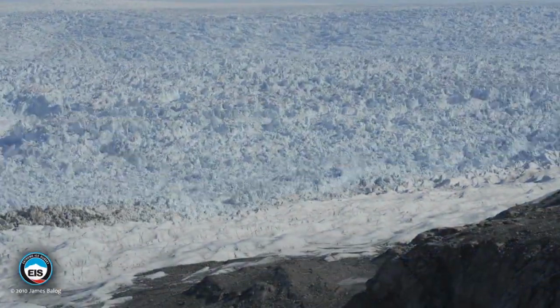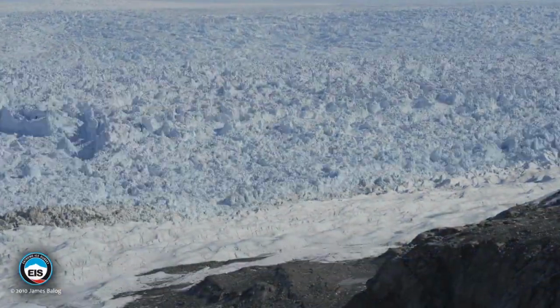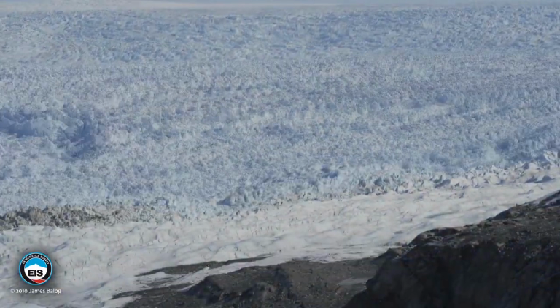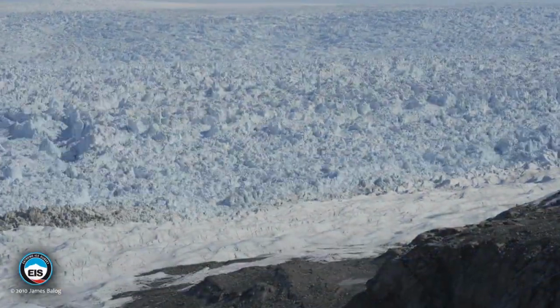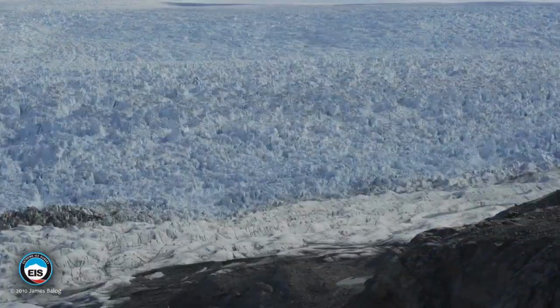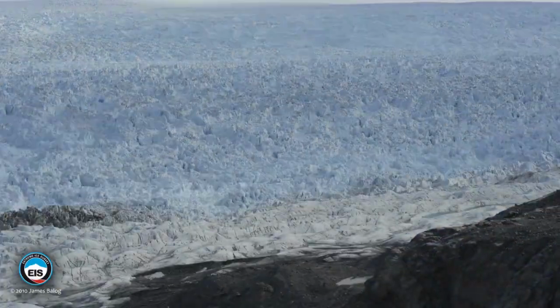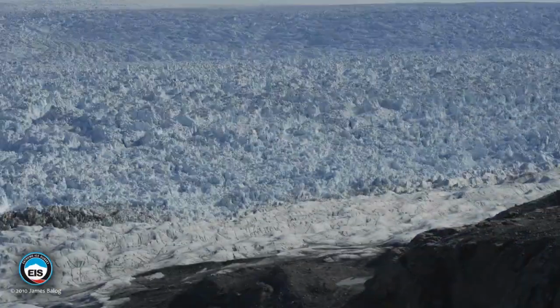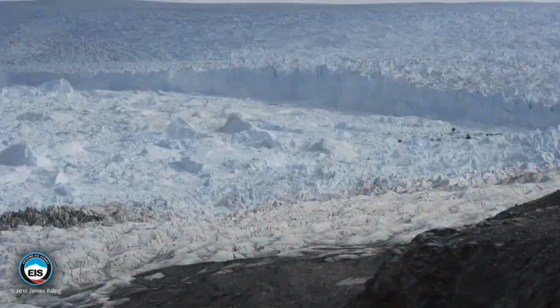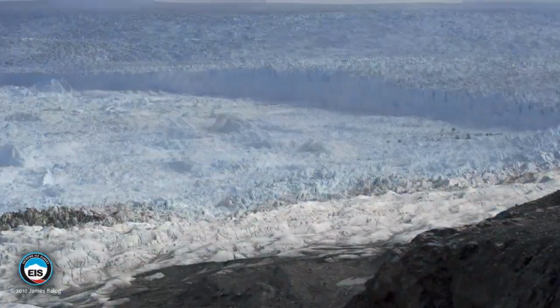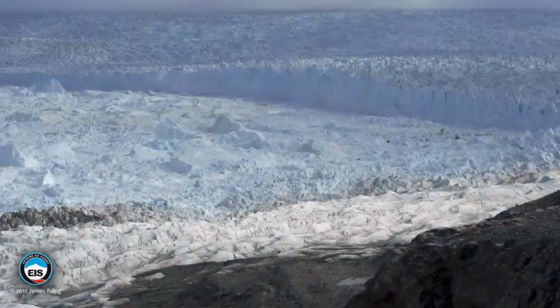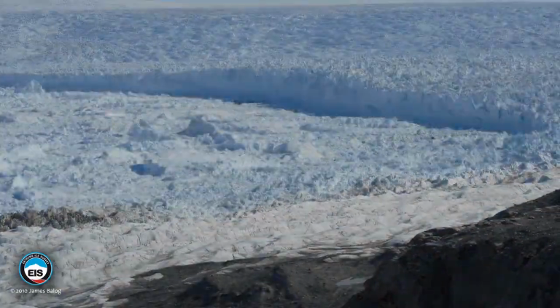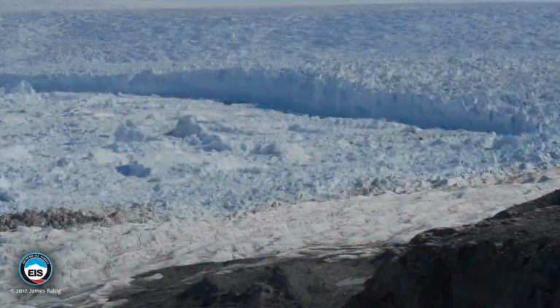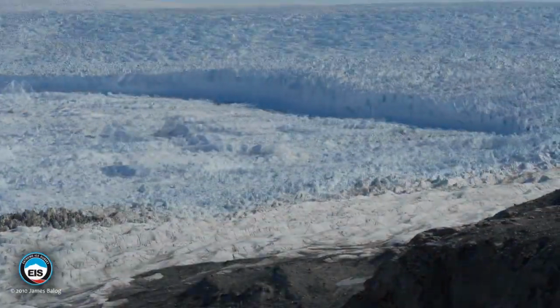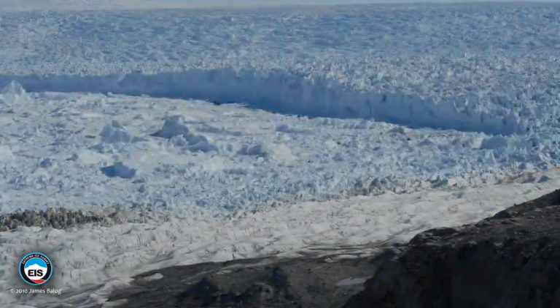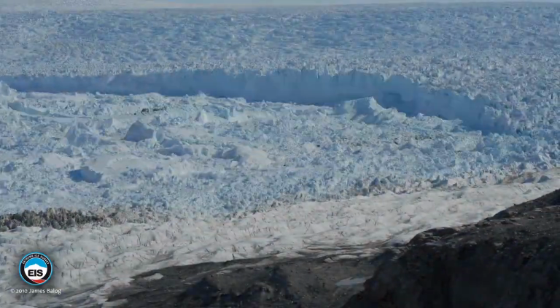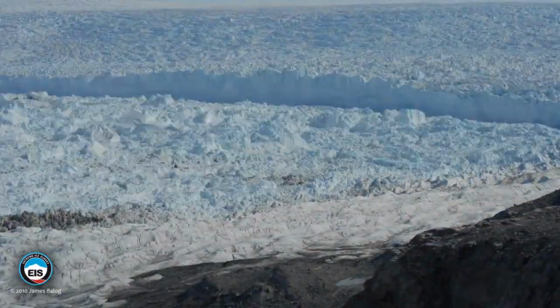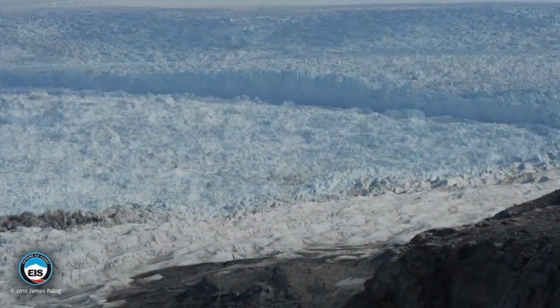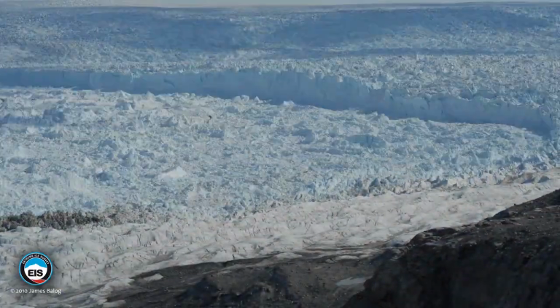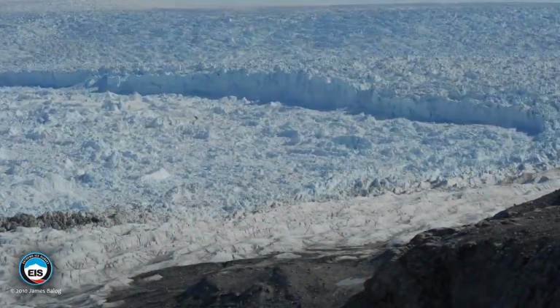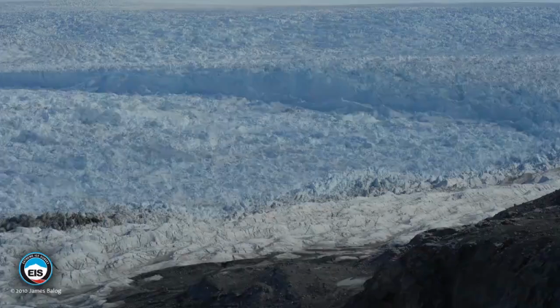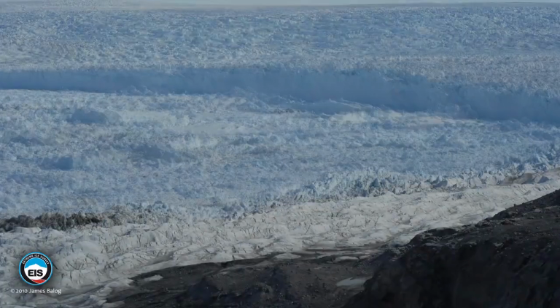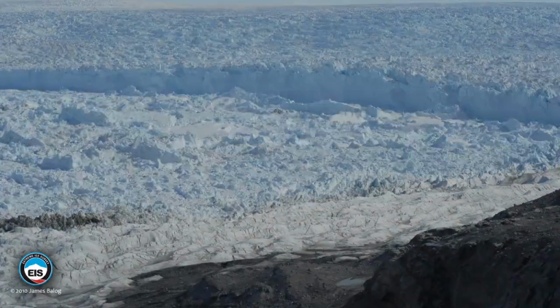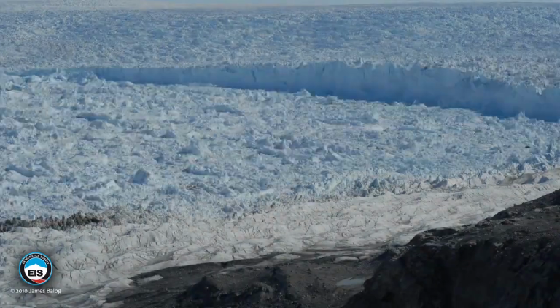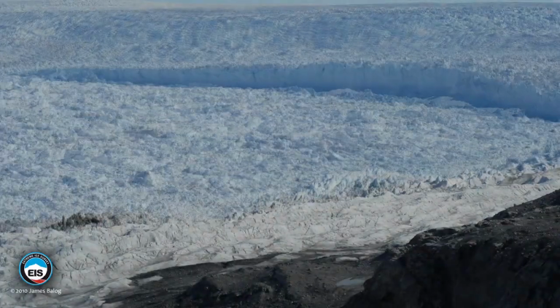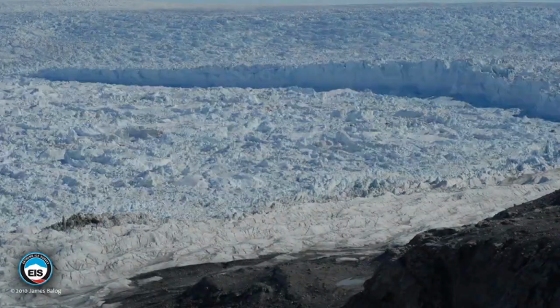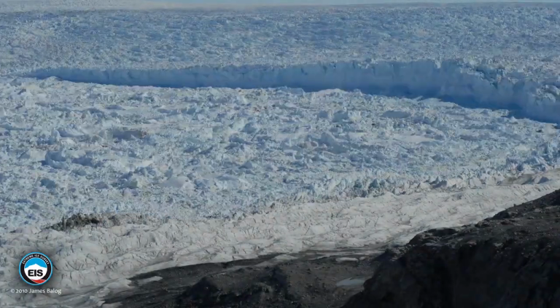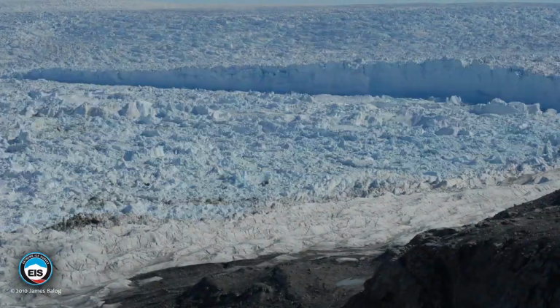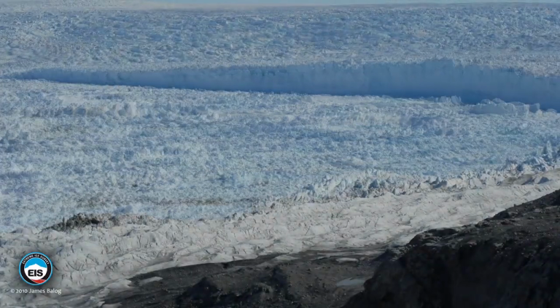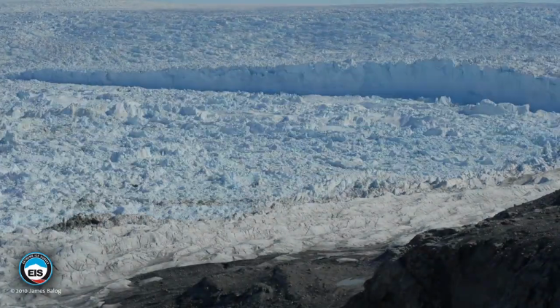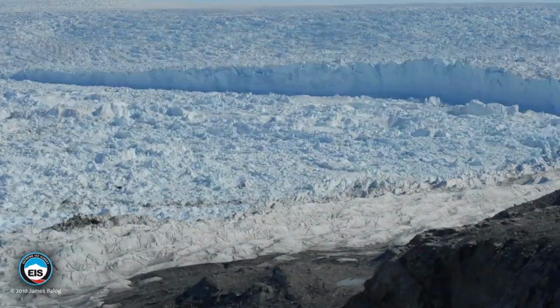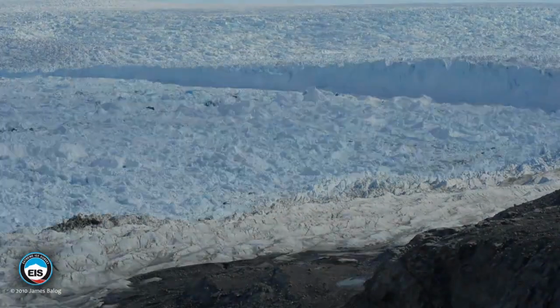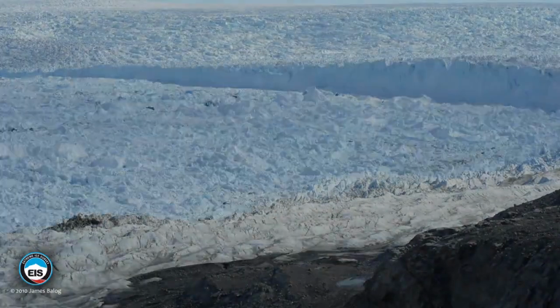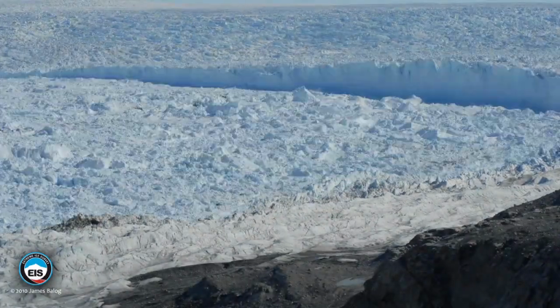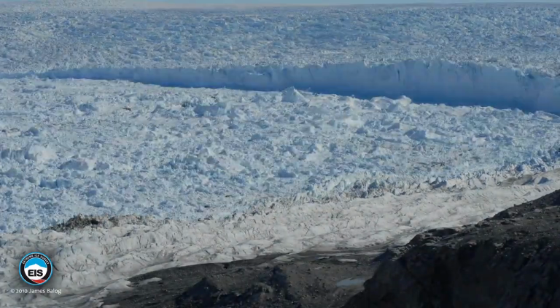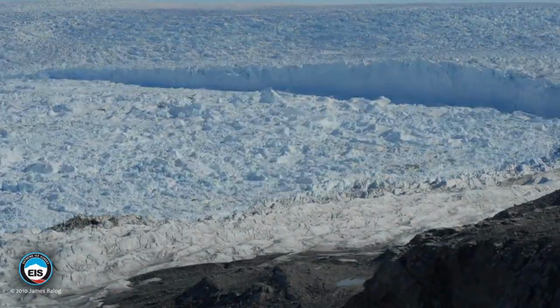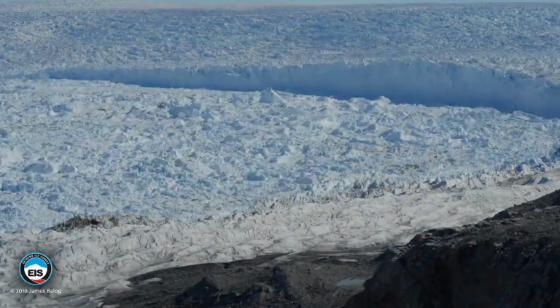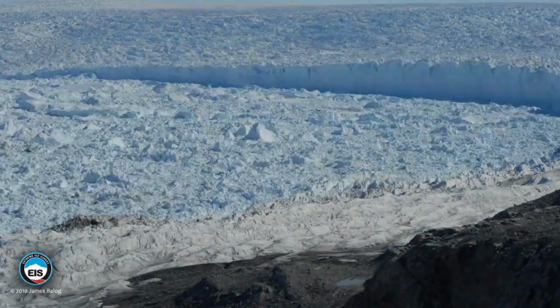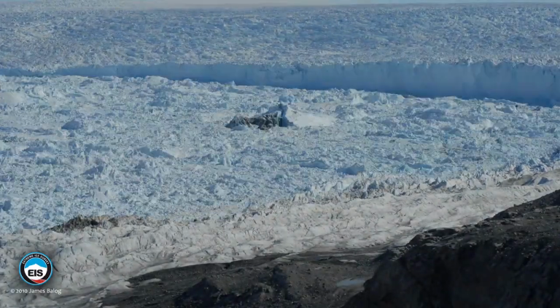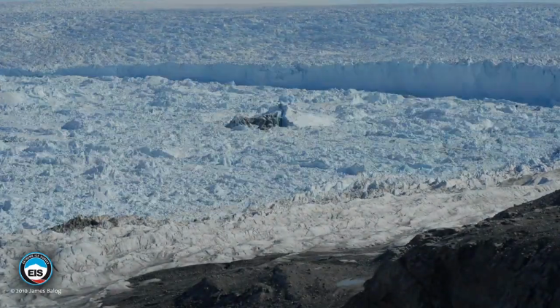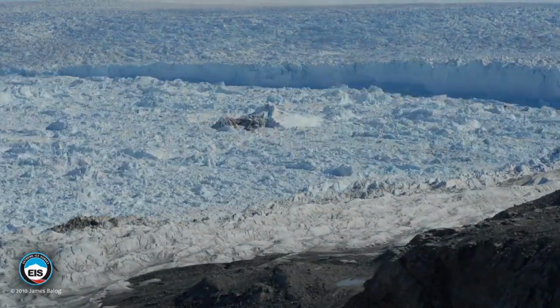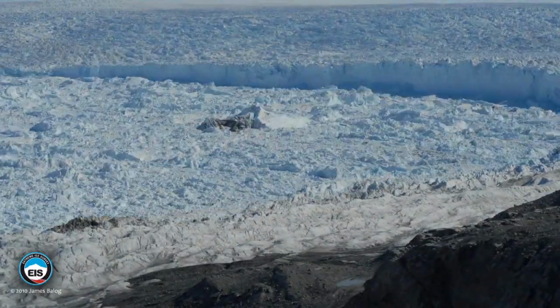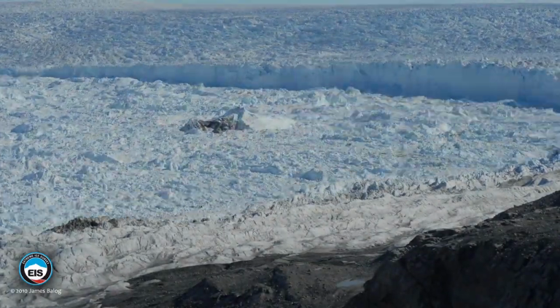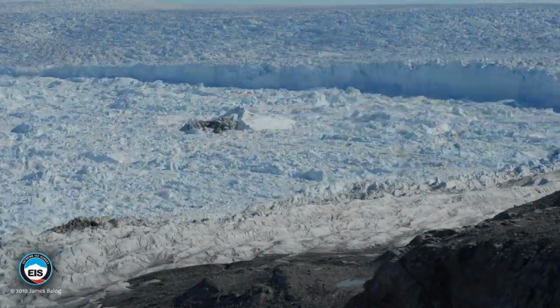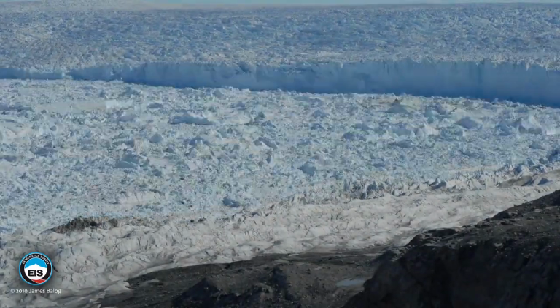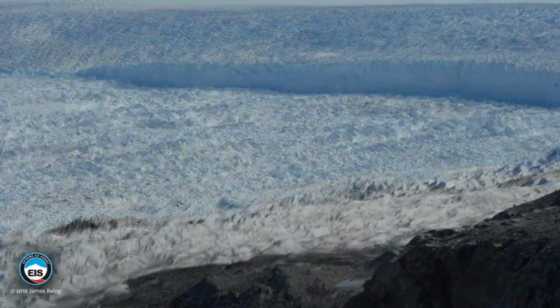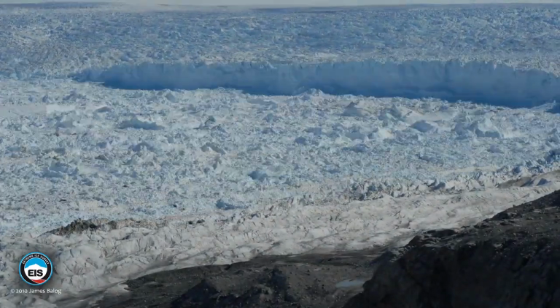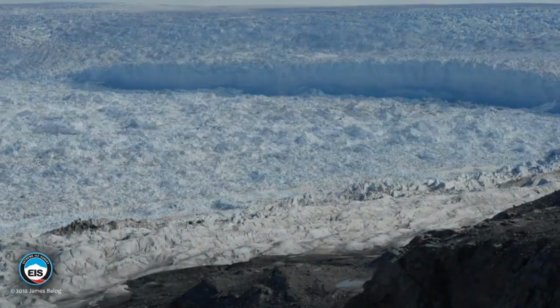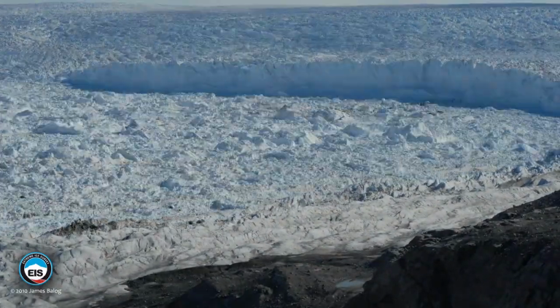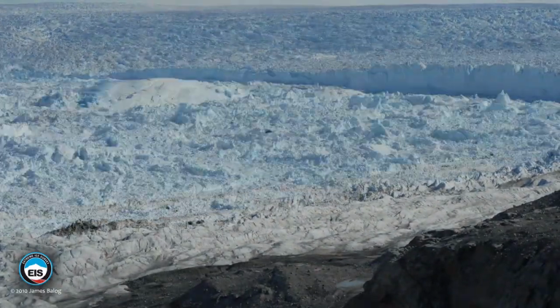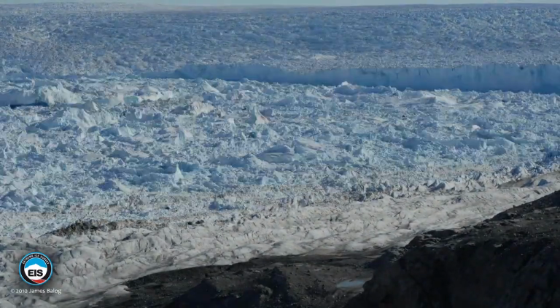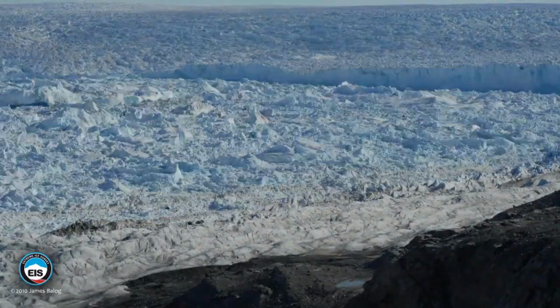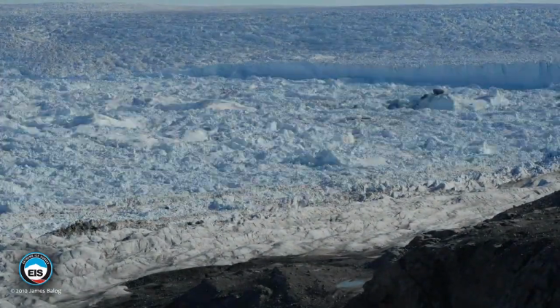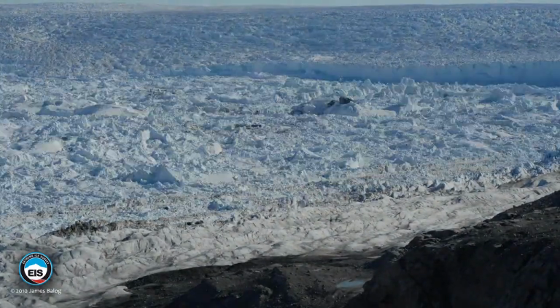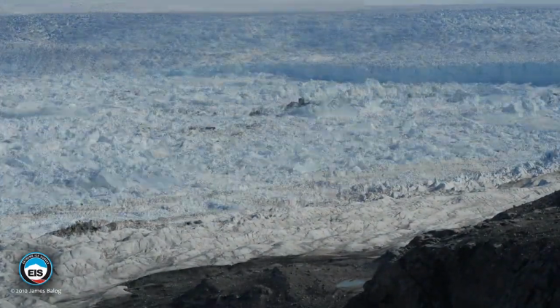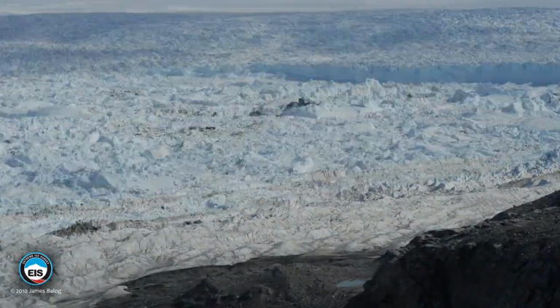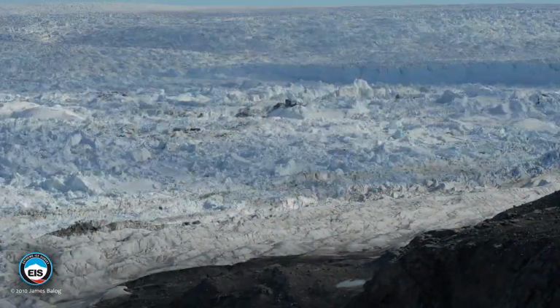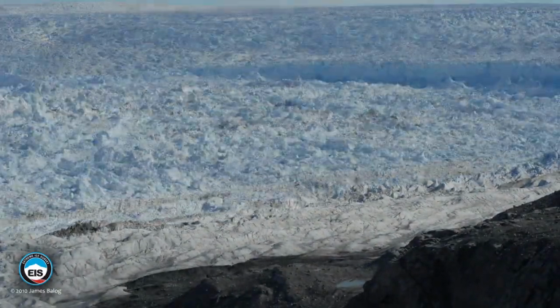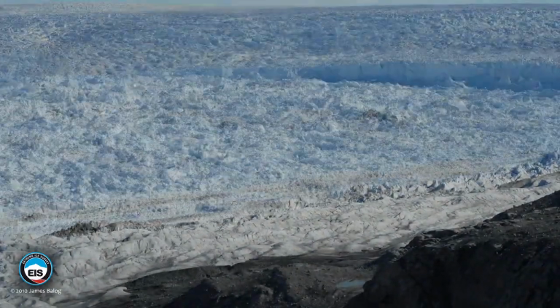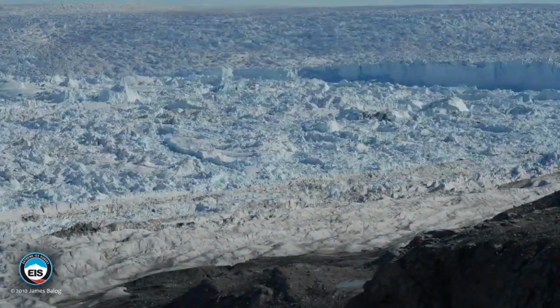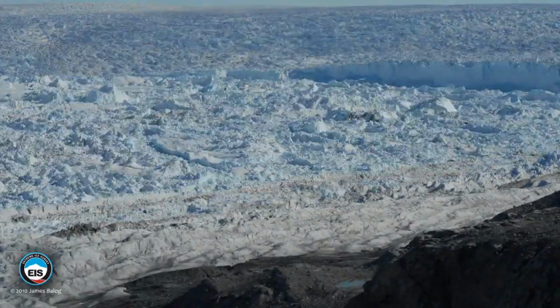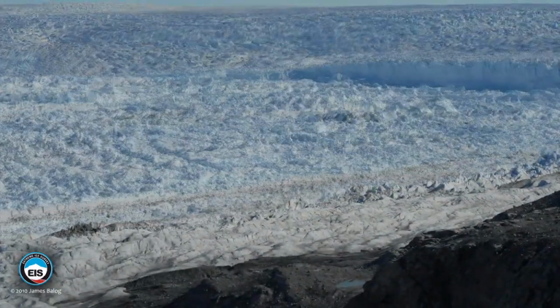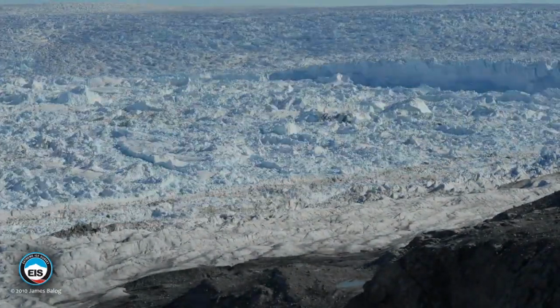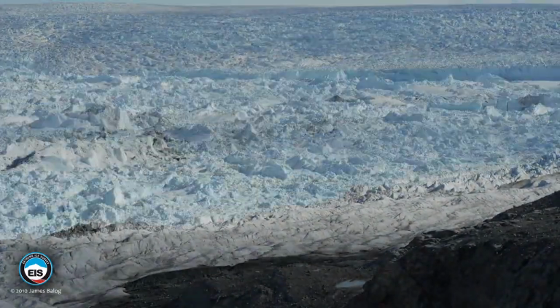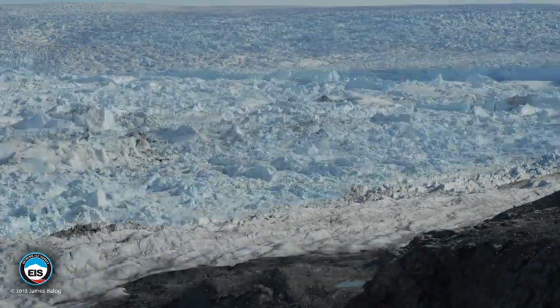And the local folklore, in fact, is that the iceberg that sank the Titanic came from this fjord.